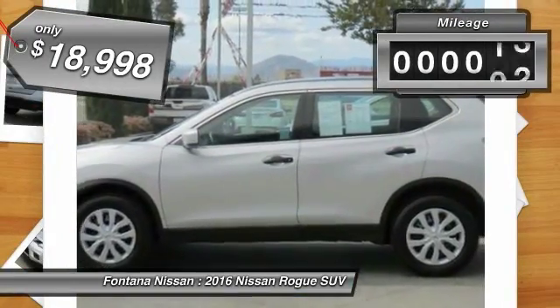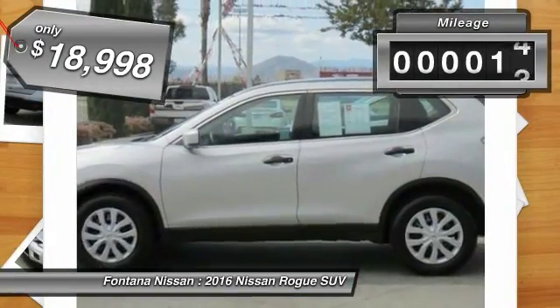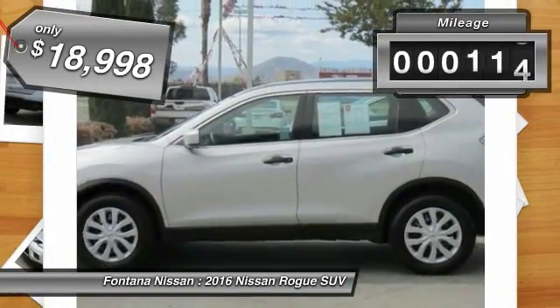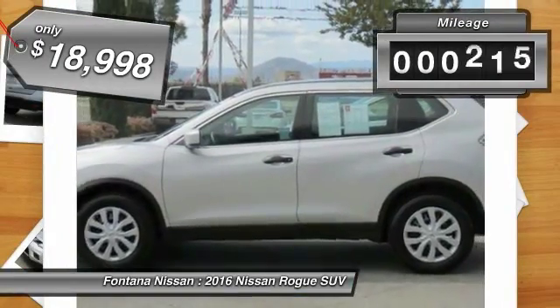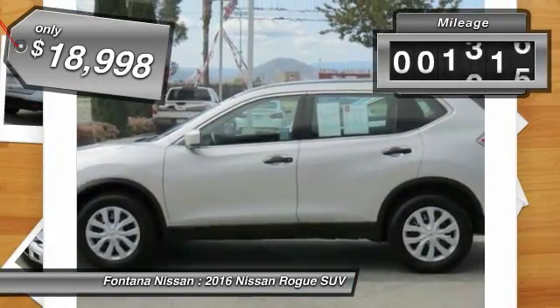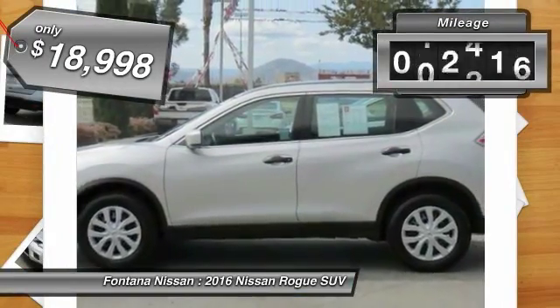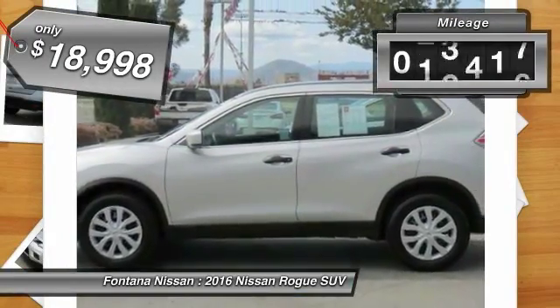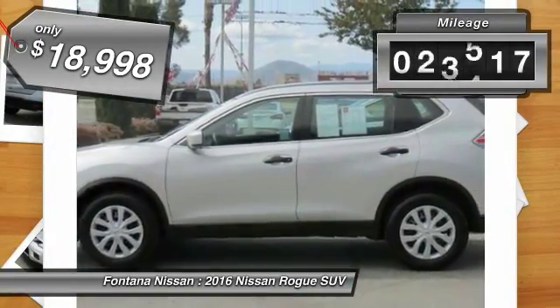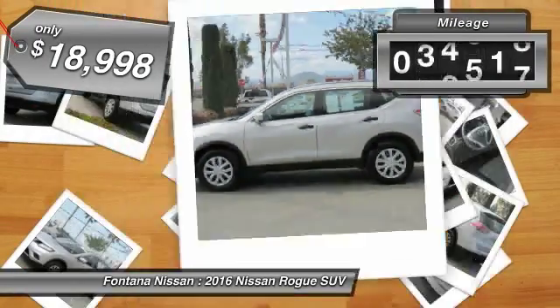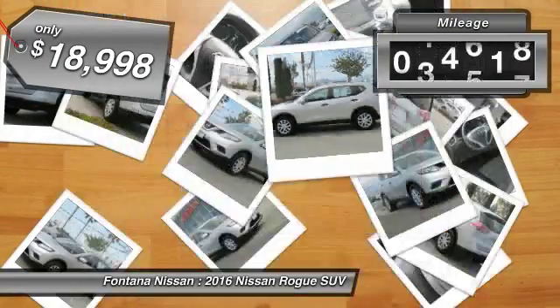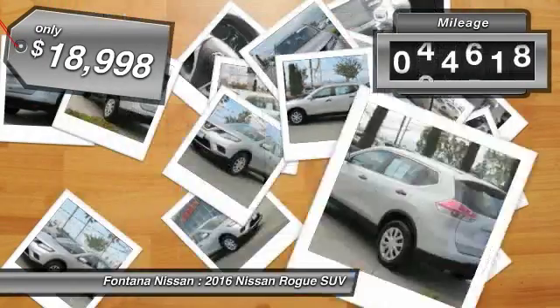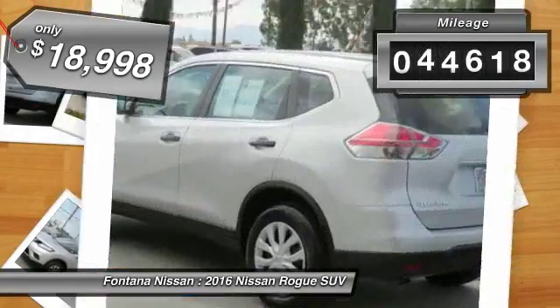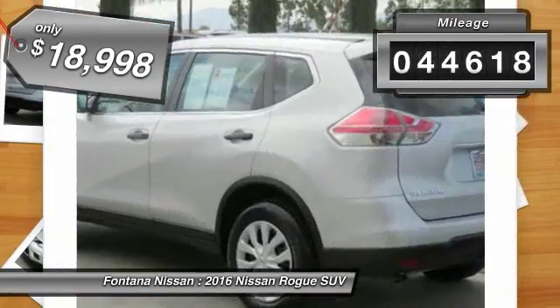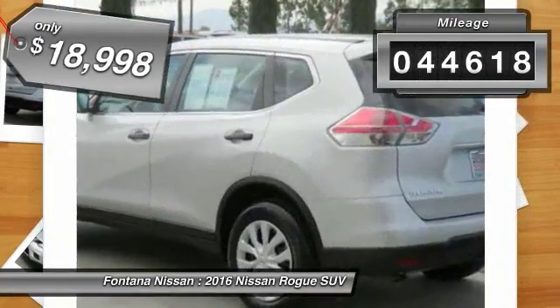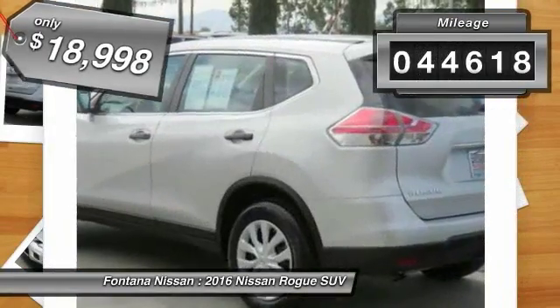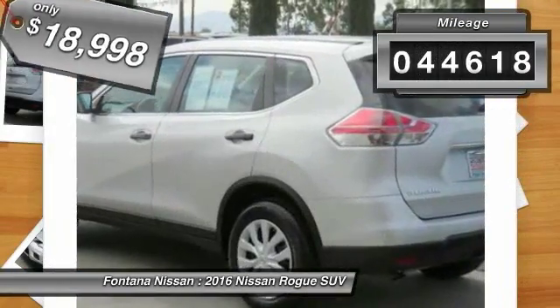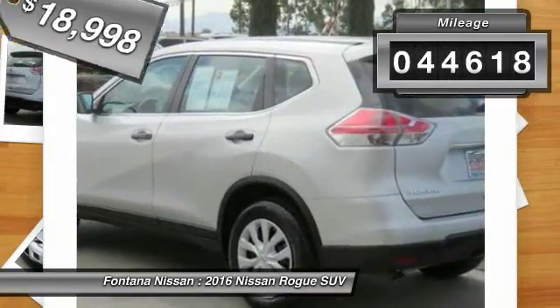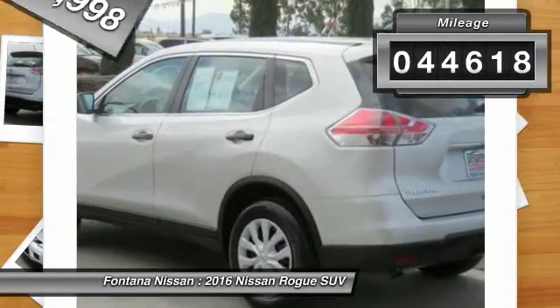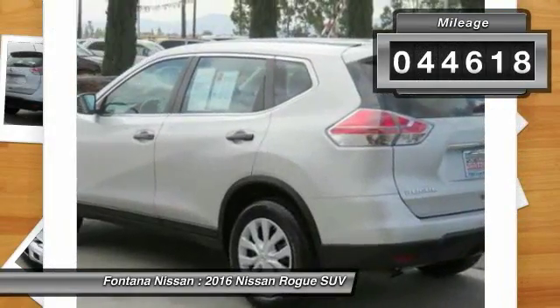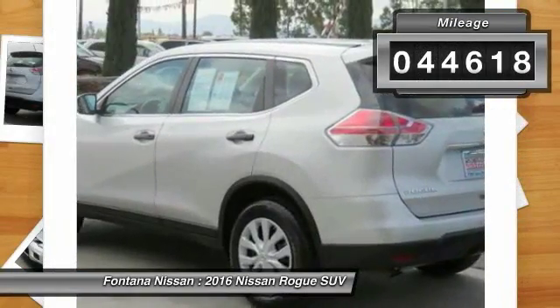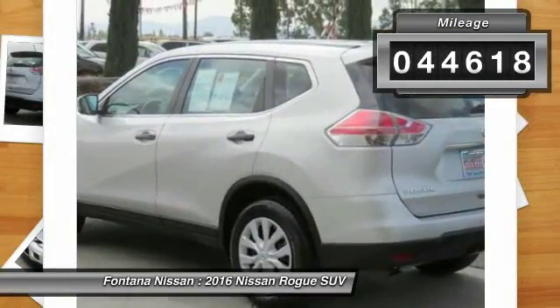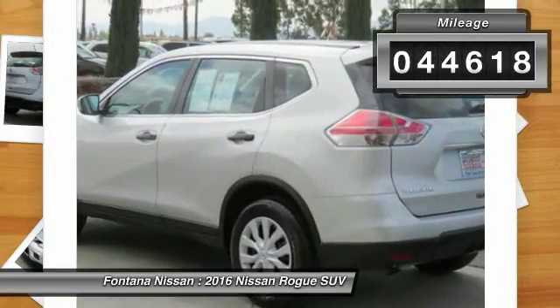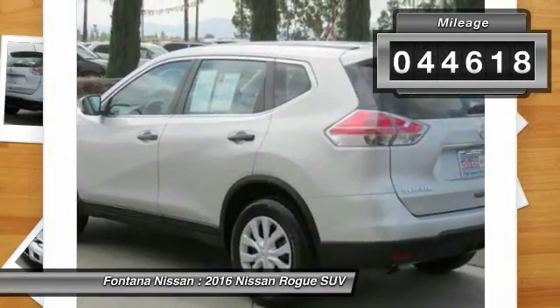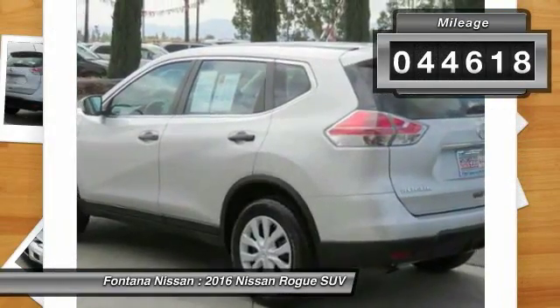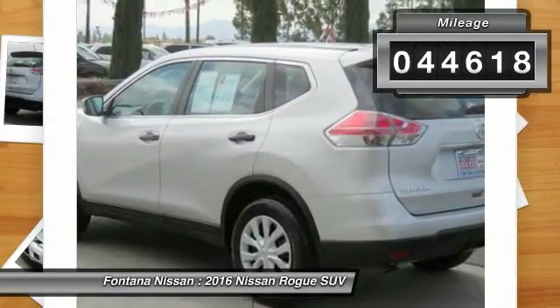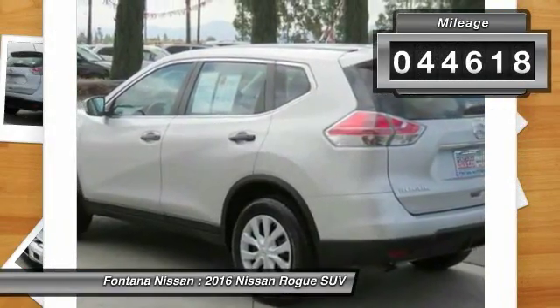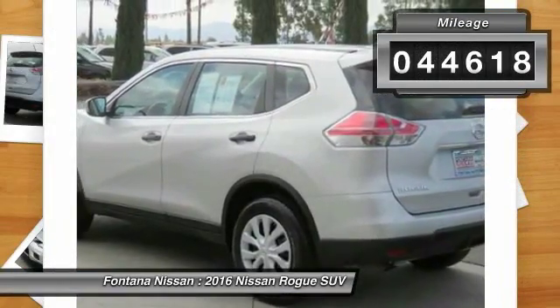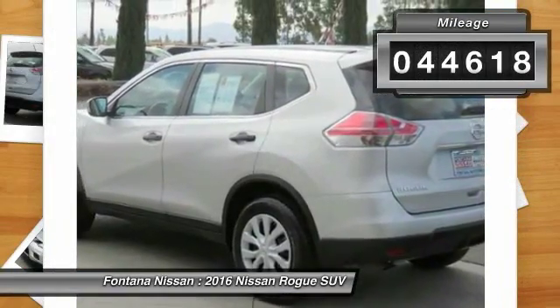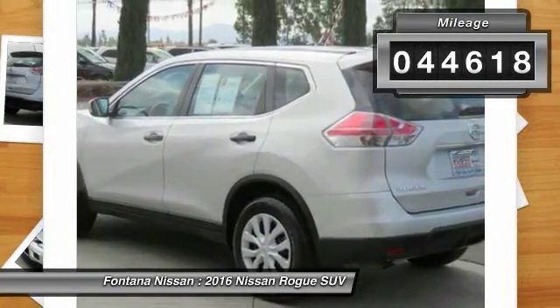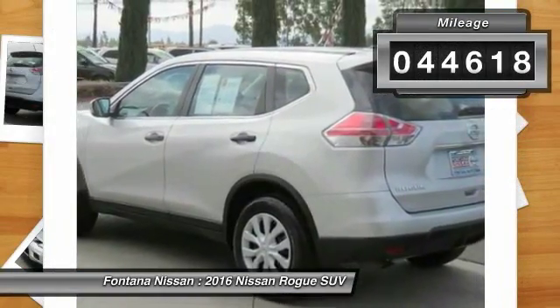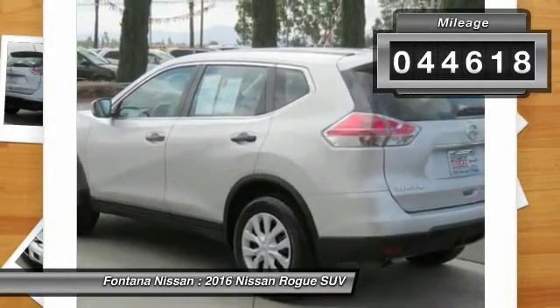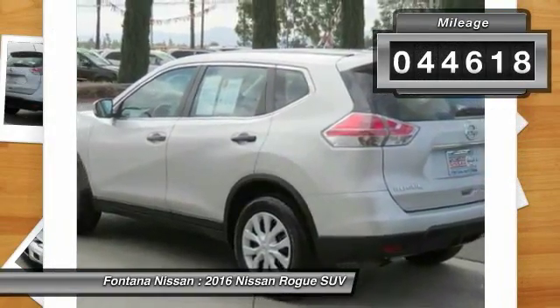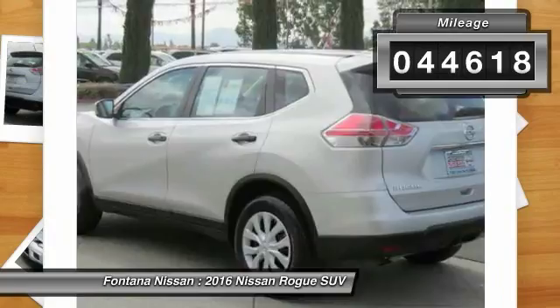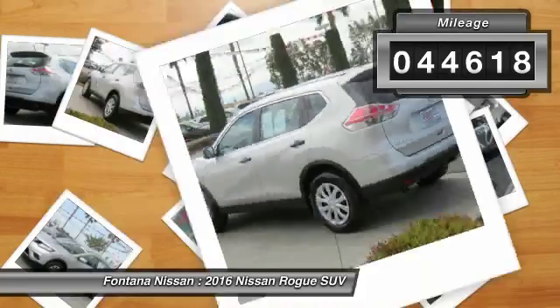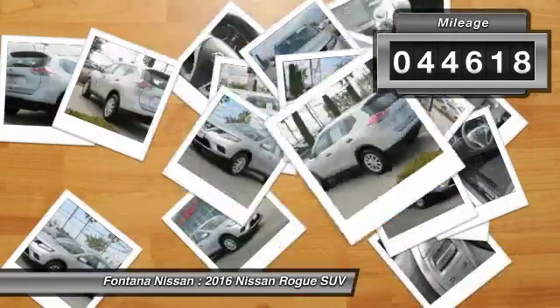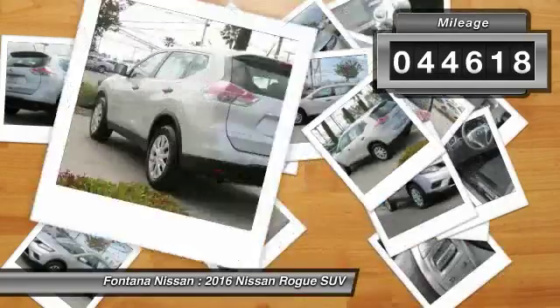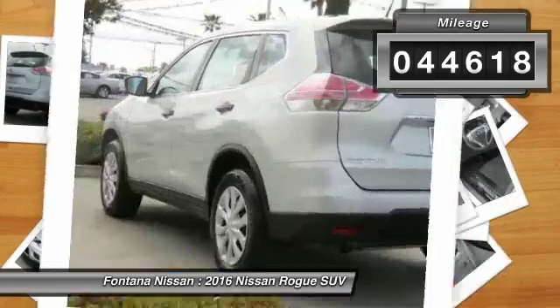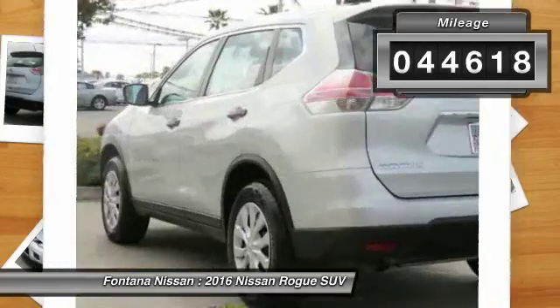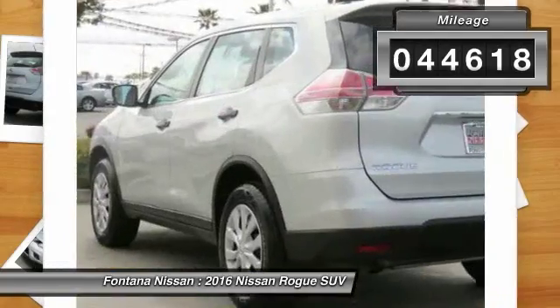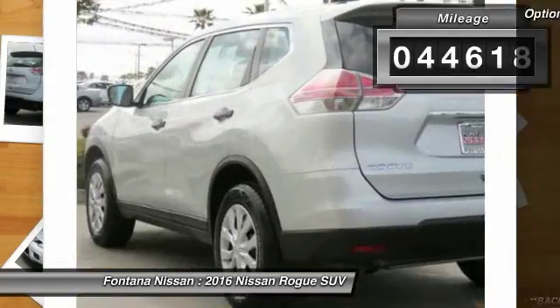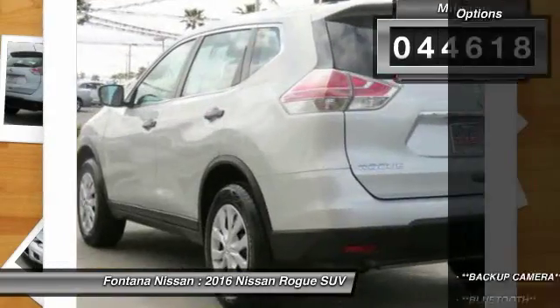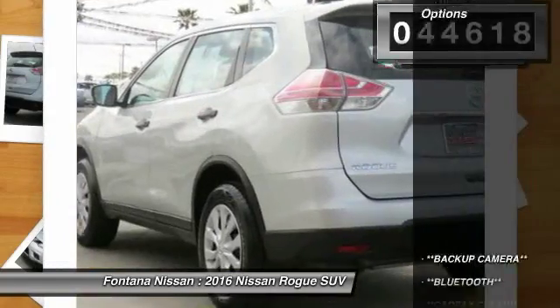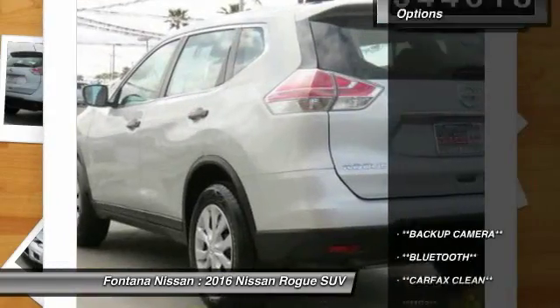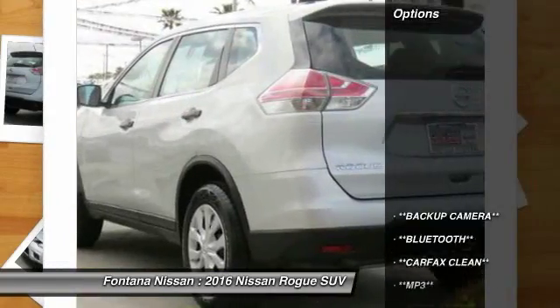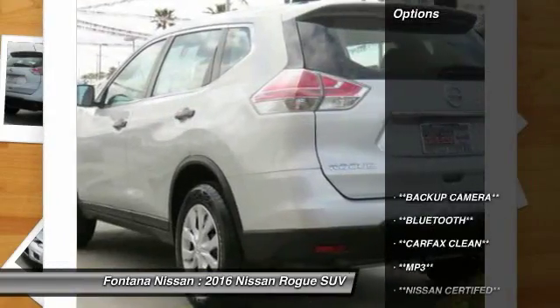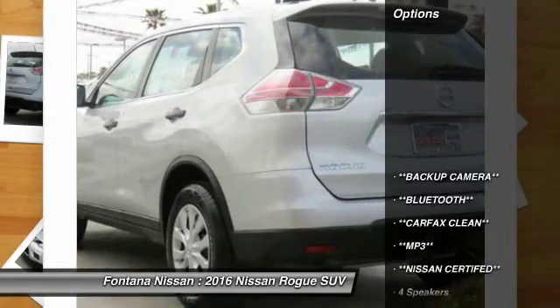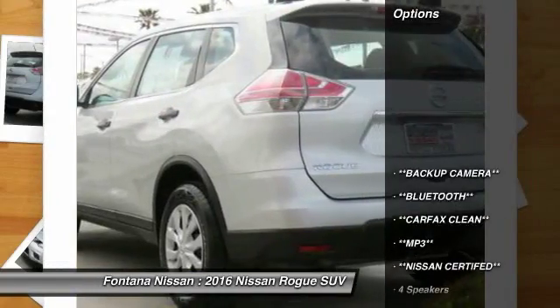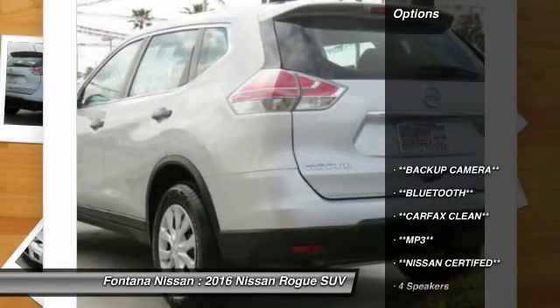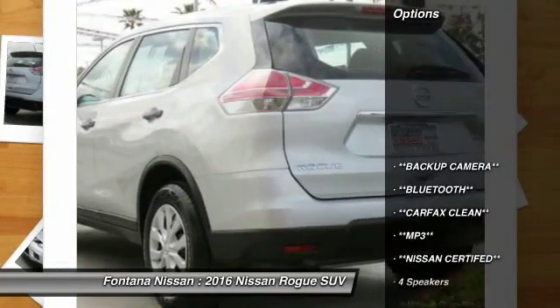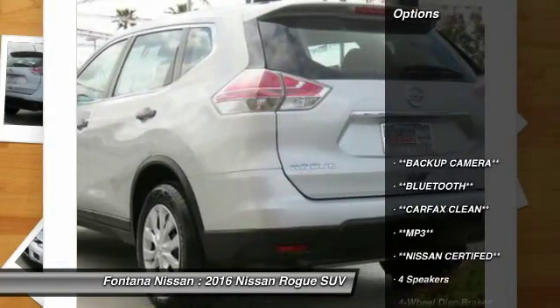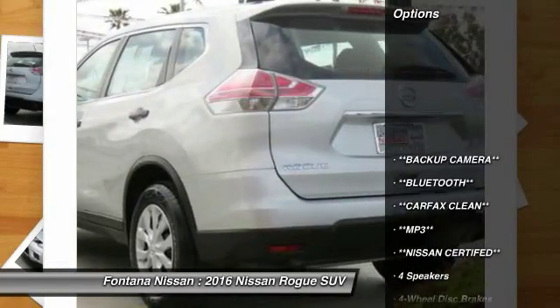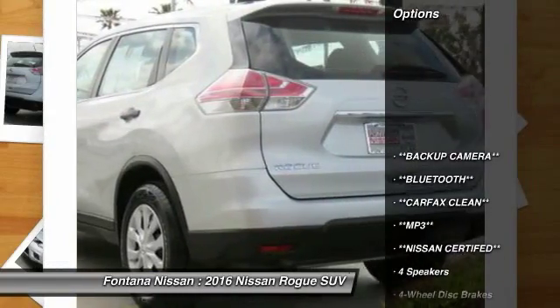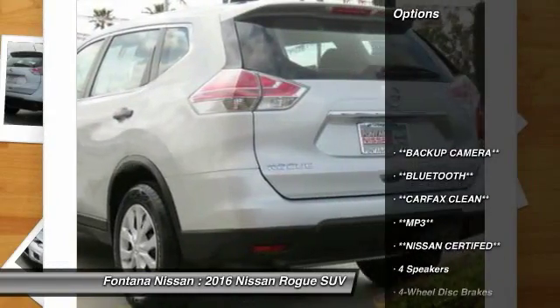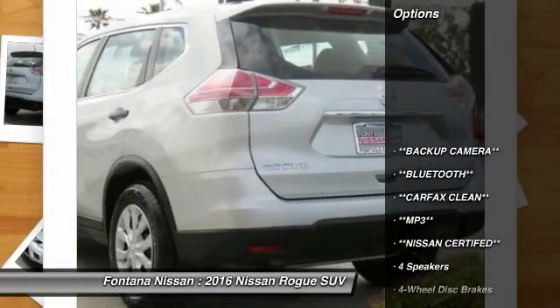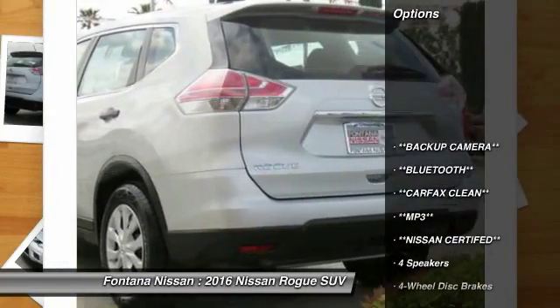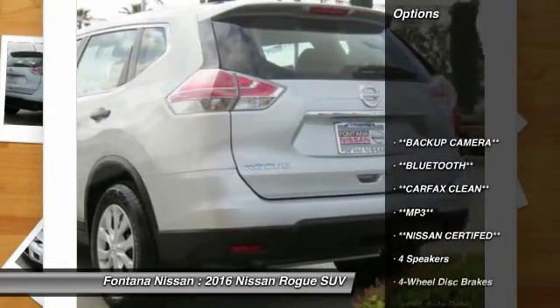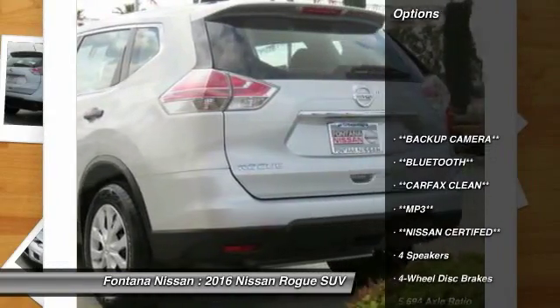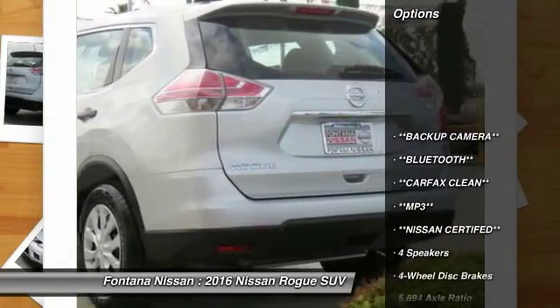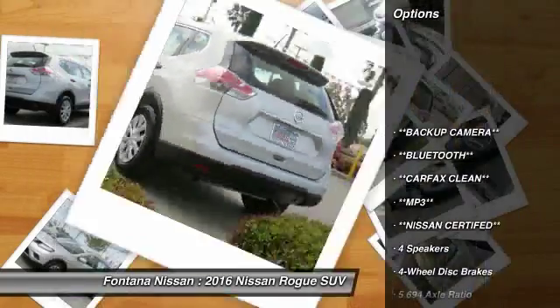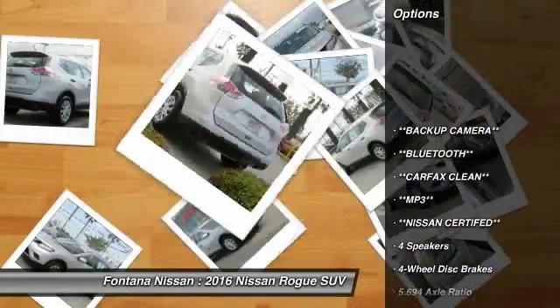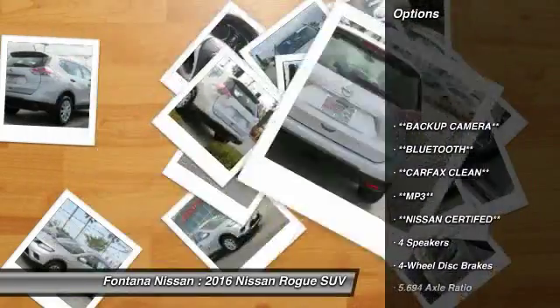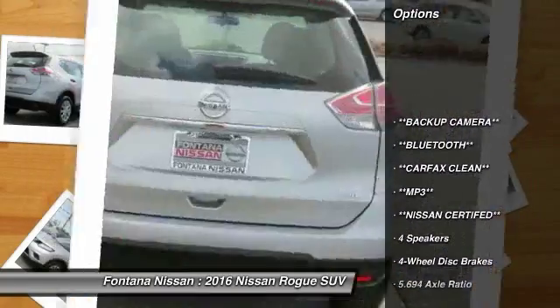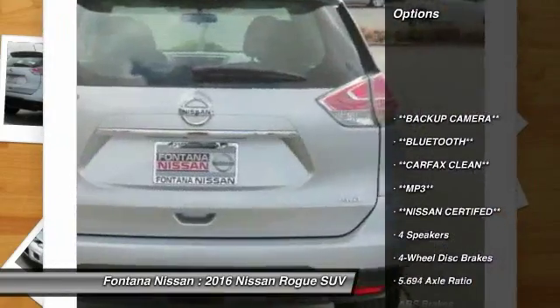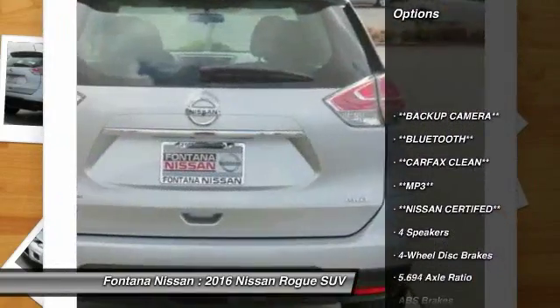This vehicle has less than 45,000 miles. Here are some of this vehicle's great options: dual airbags,